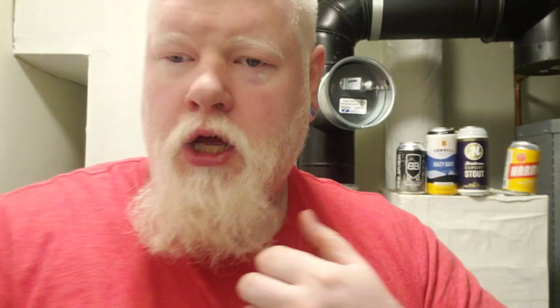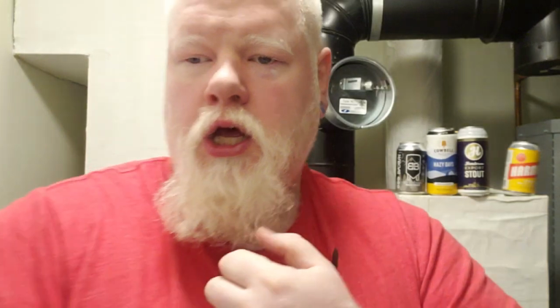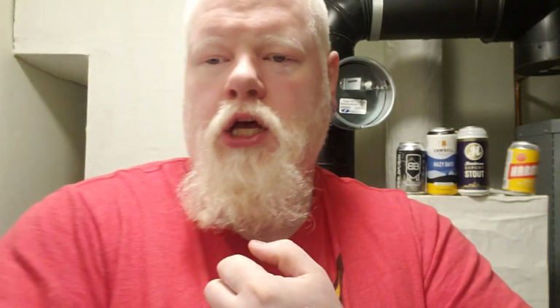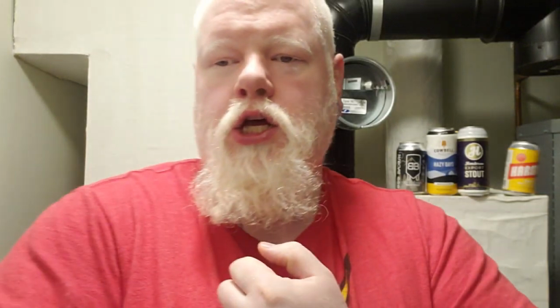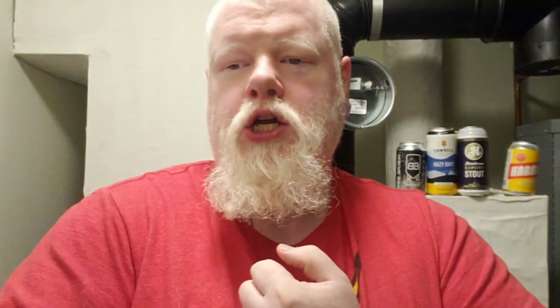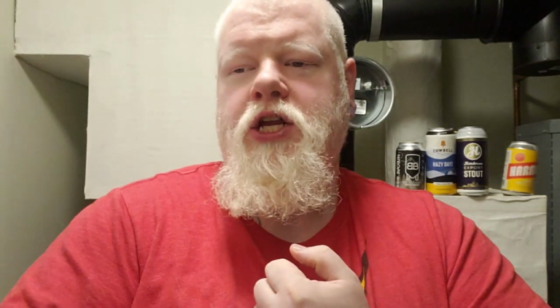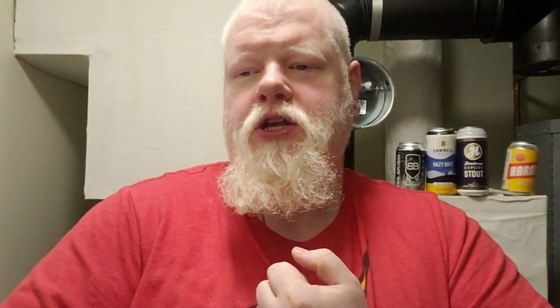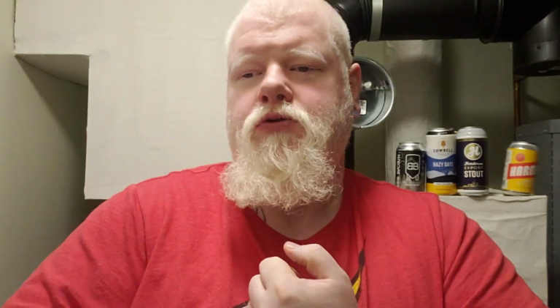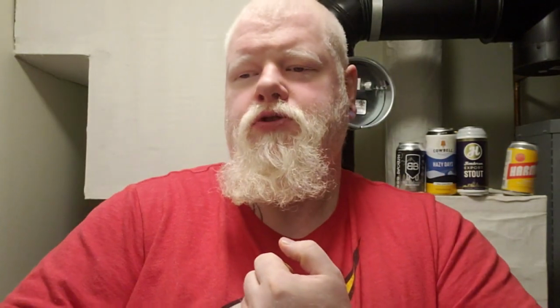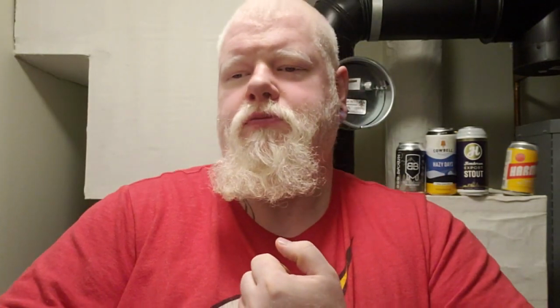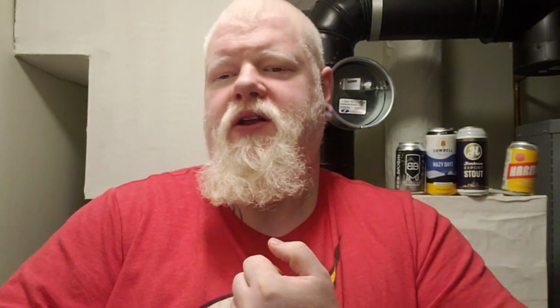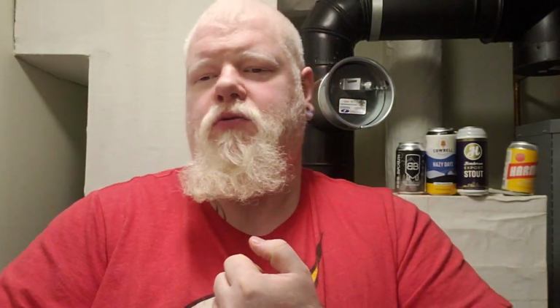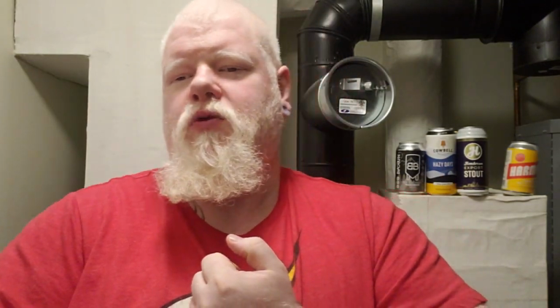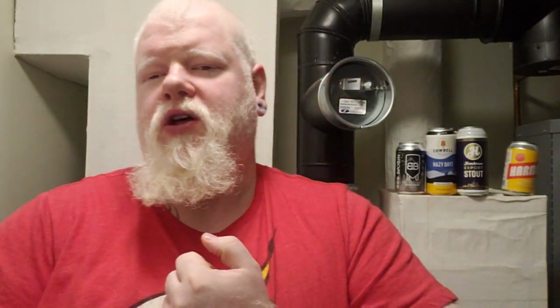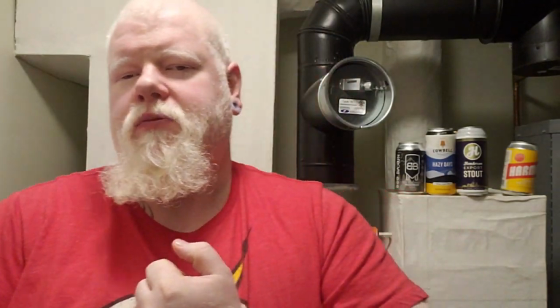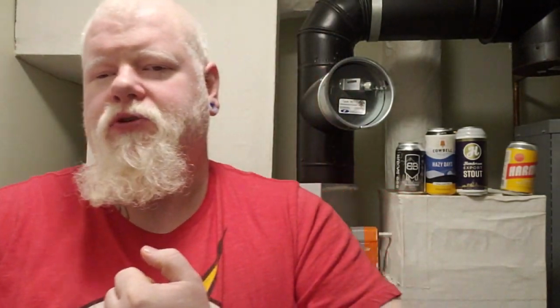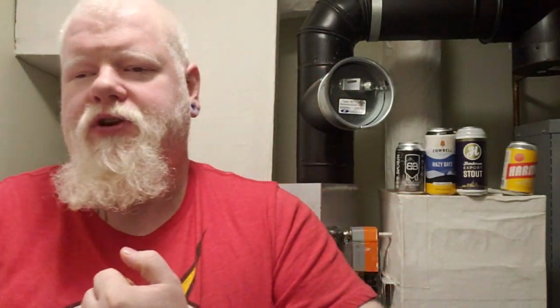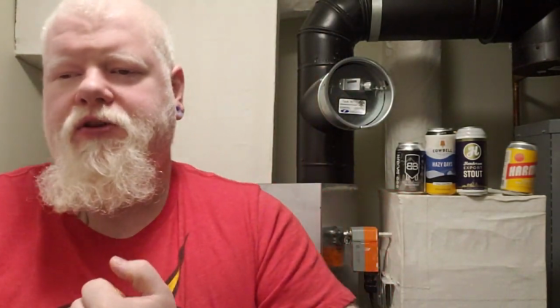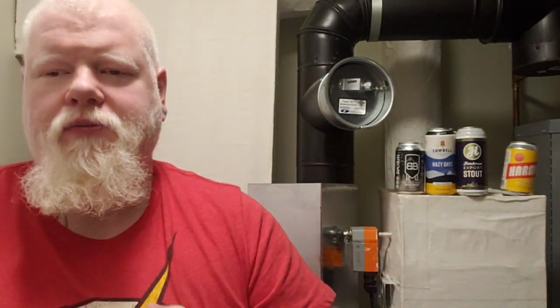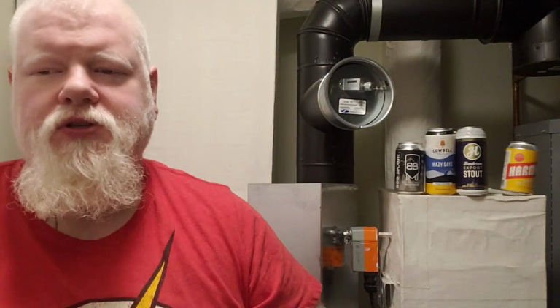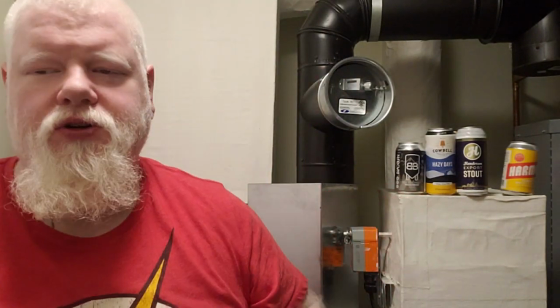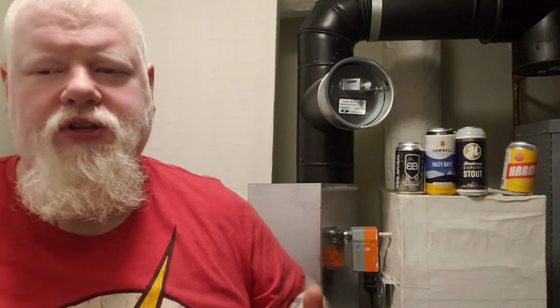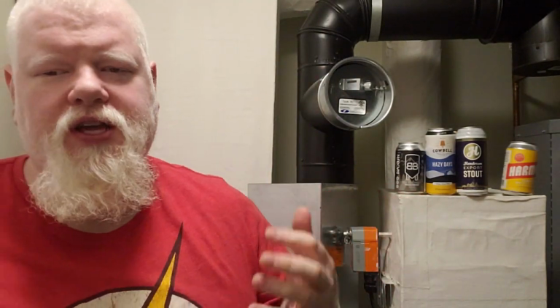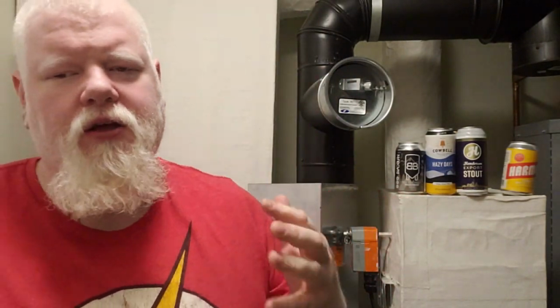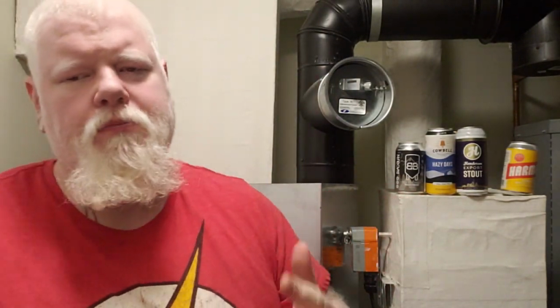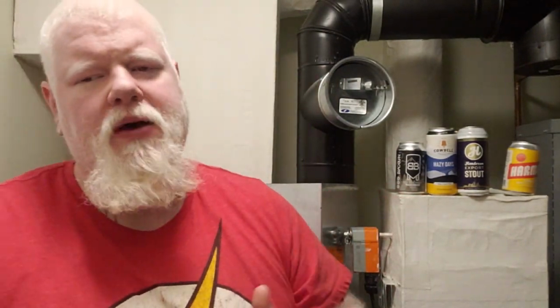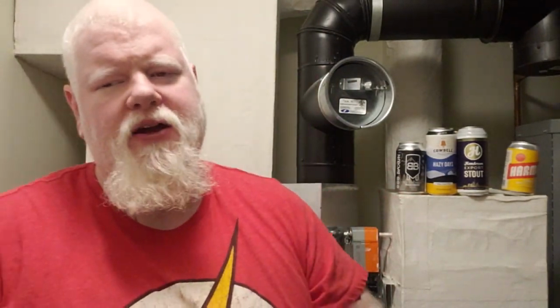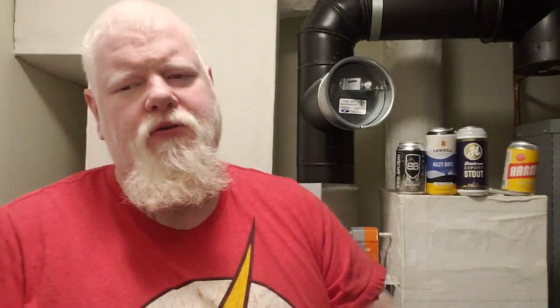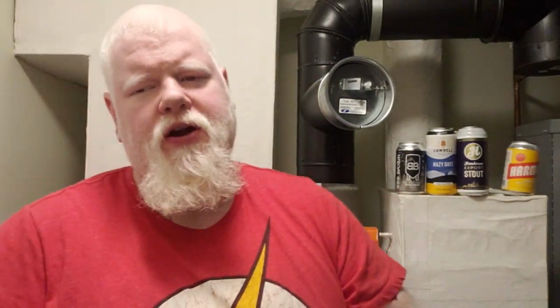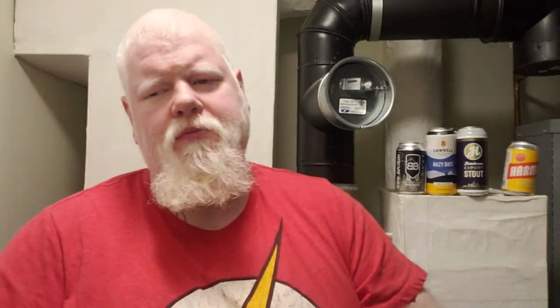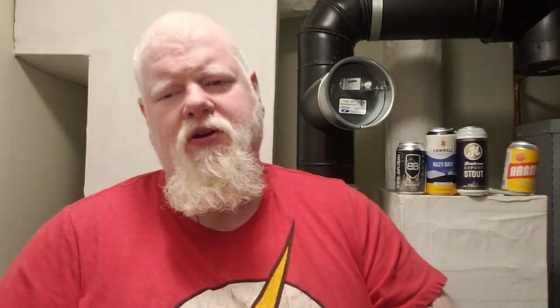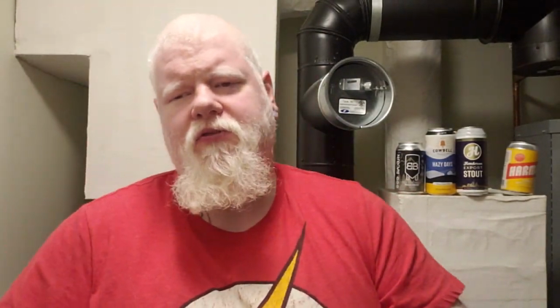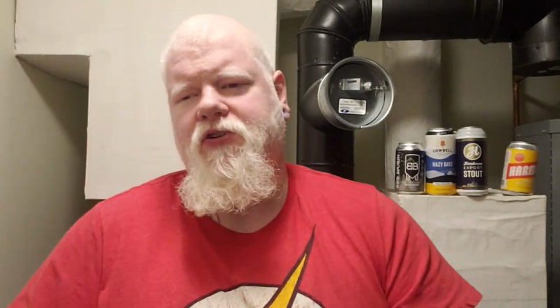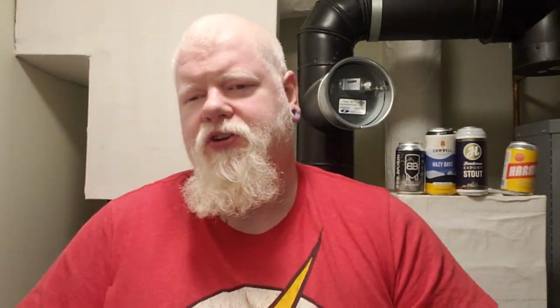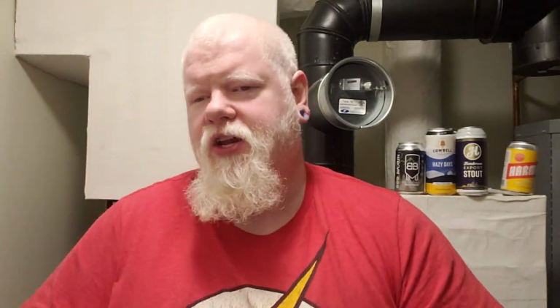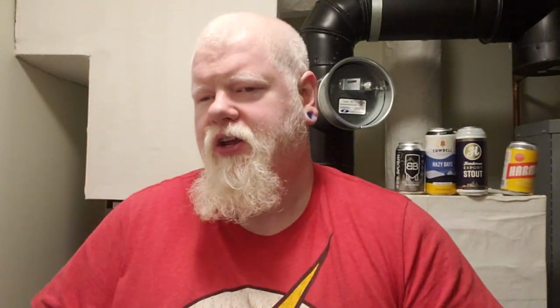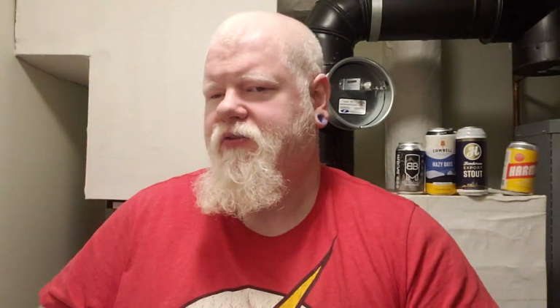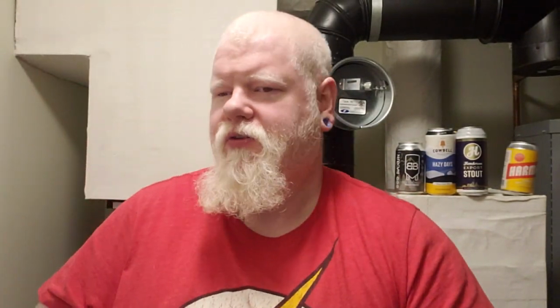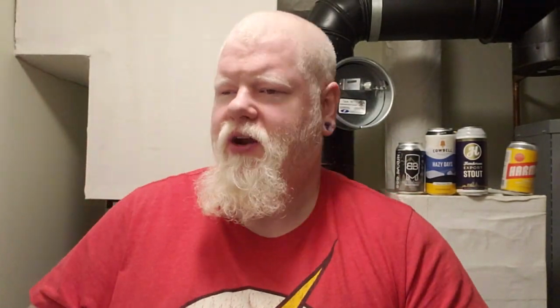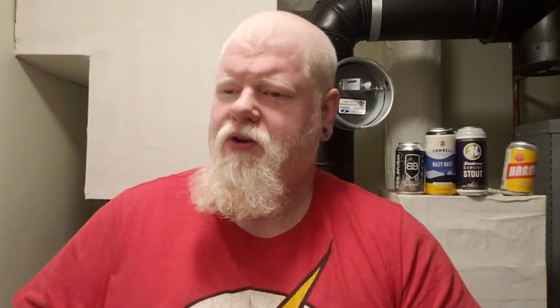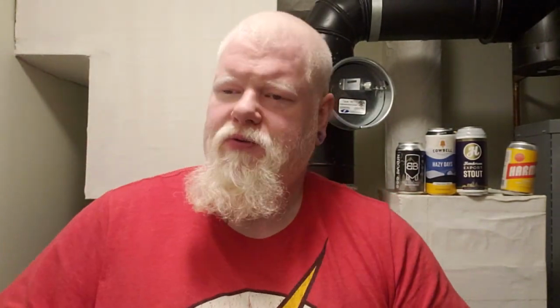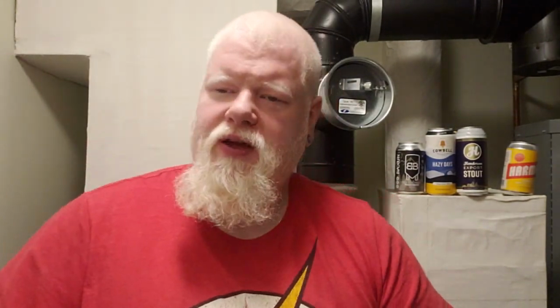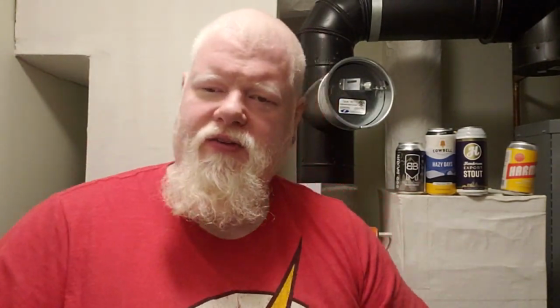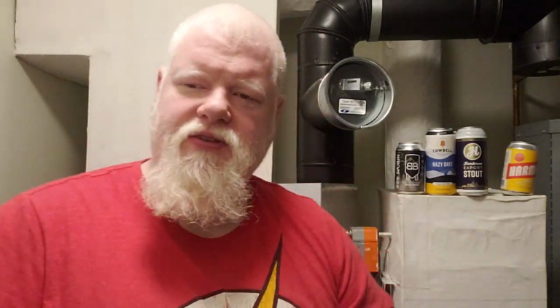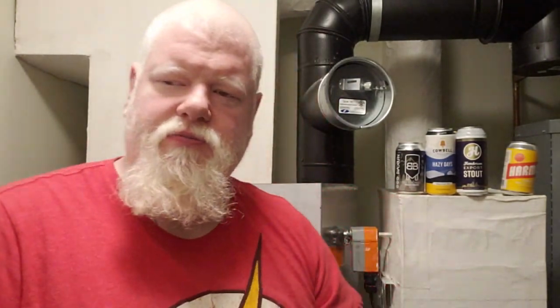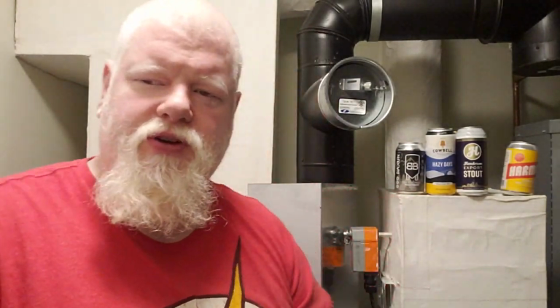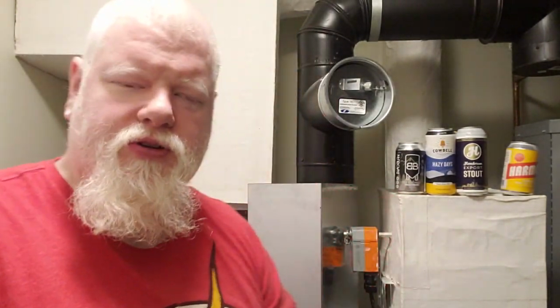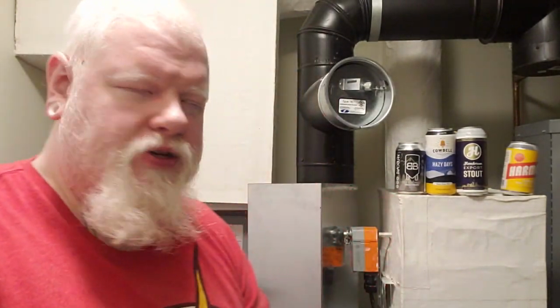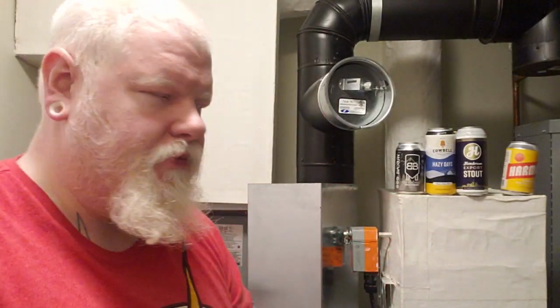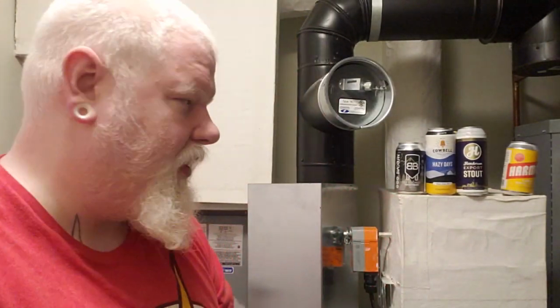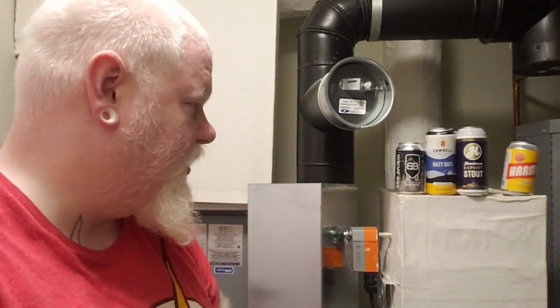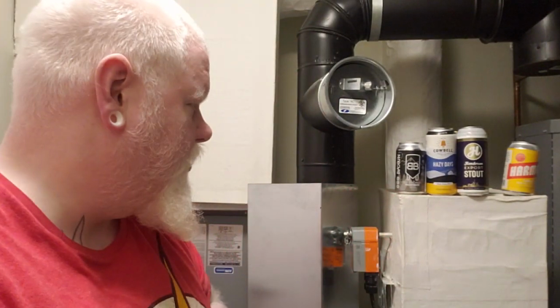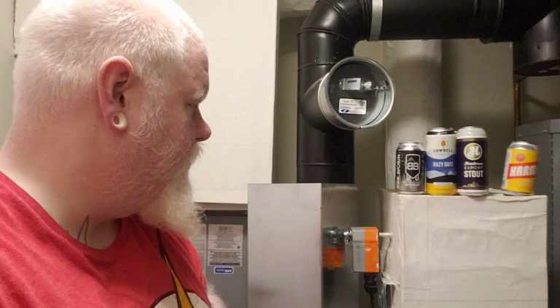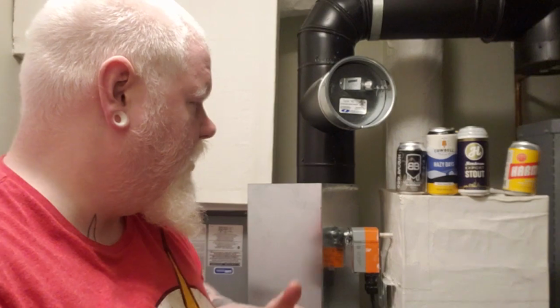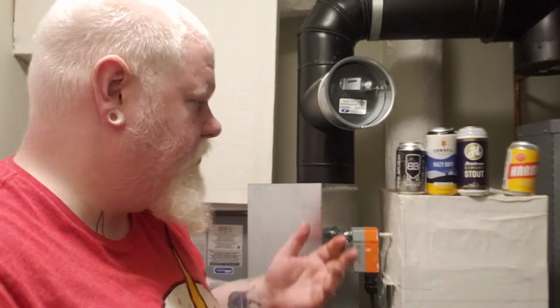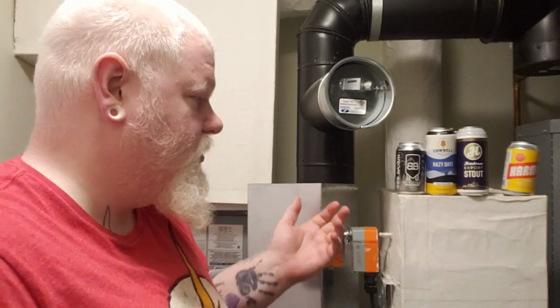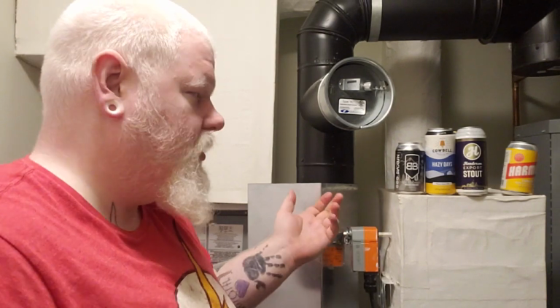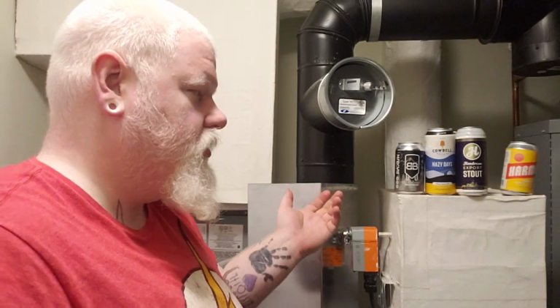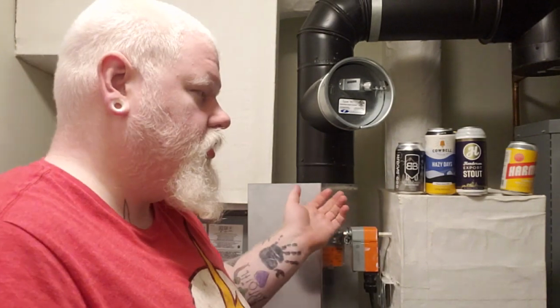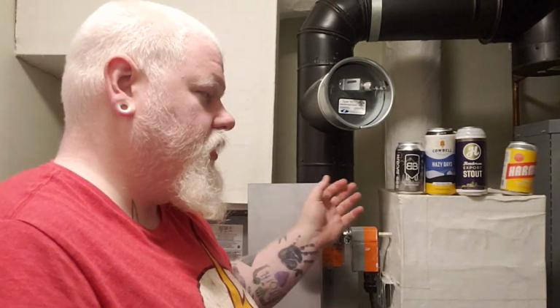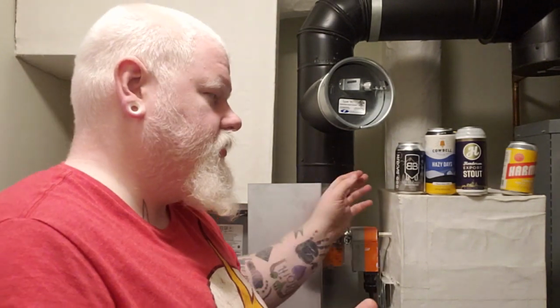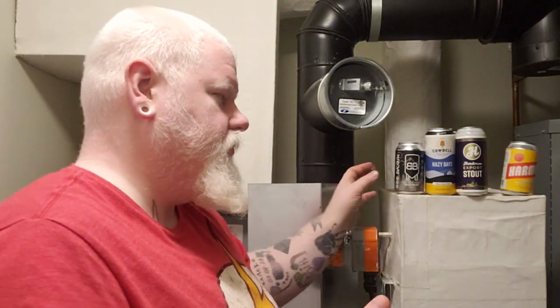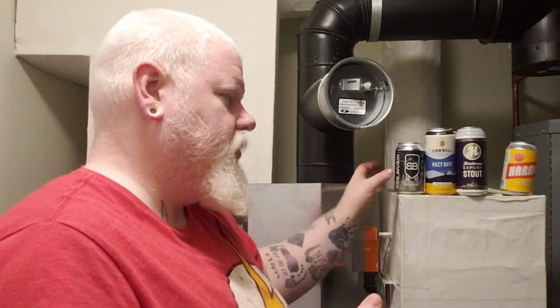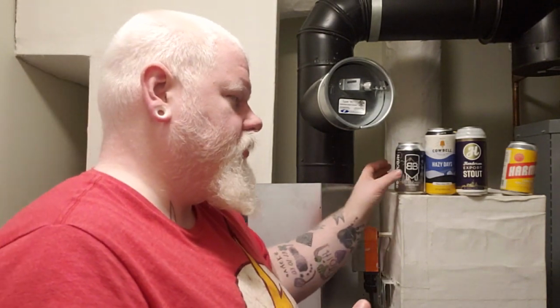Good day, YouTube, and welcome to another episode of the Albino Rhino Beer Review. Today we have some beers back here behind me, so let's try some beers.